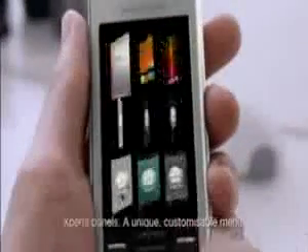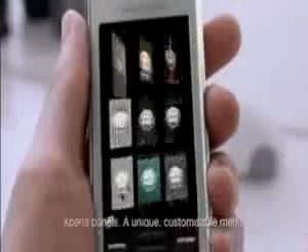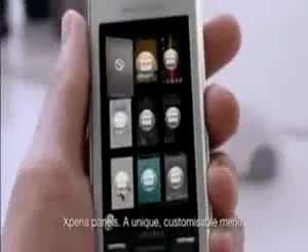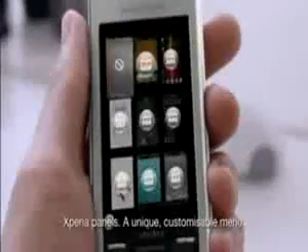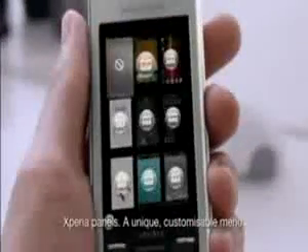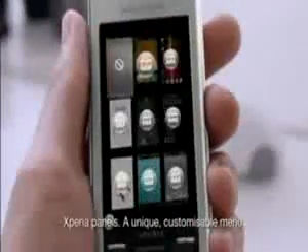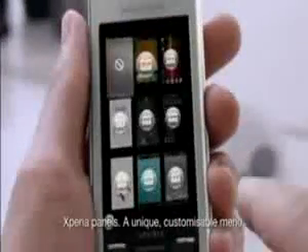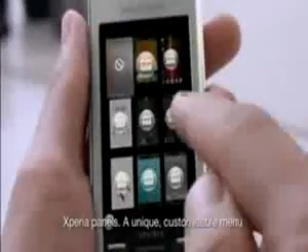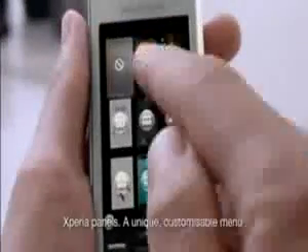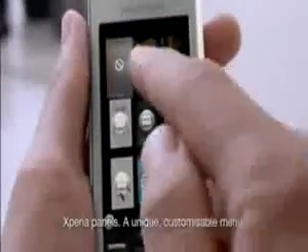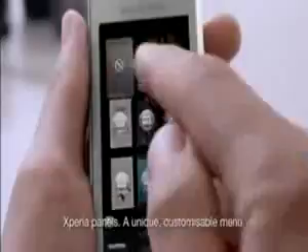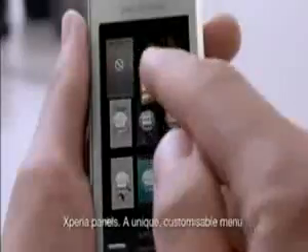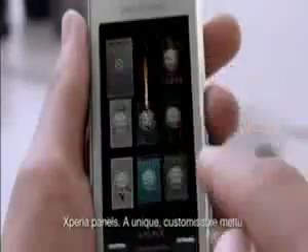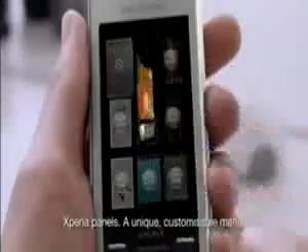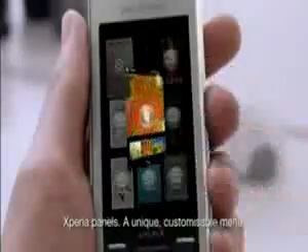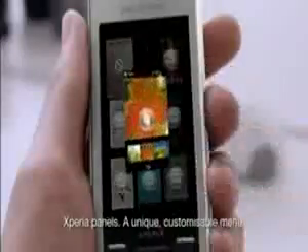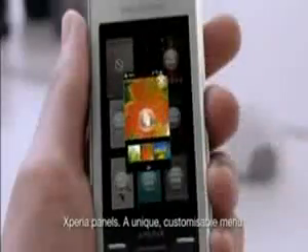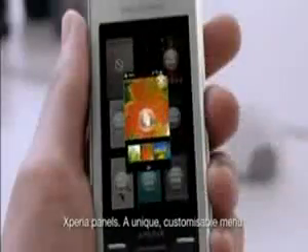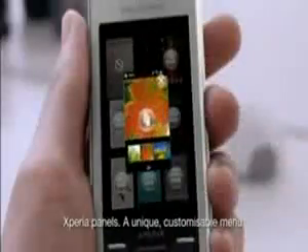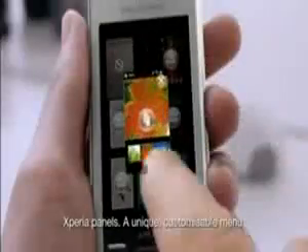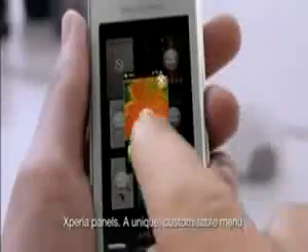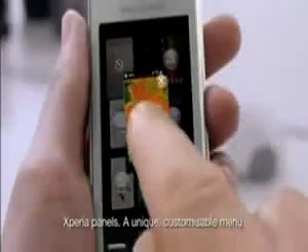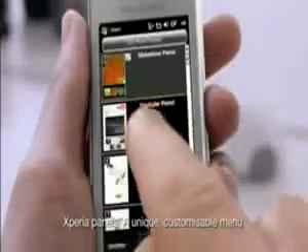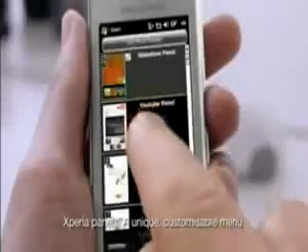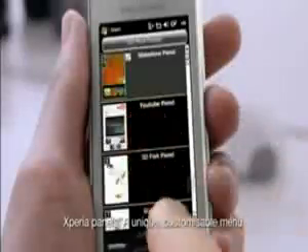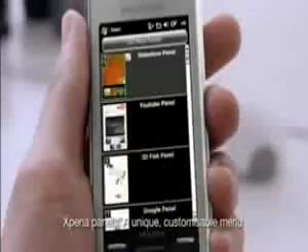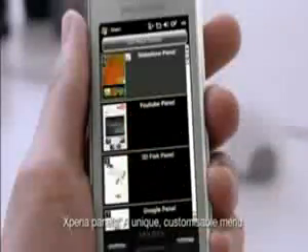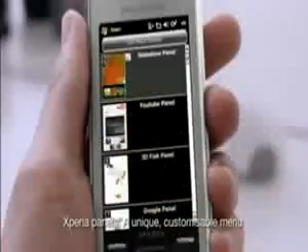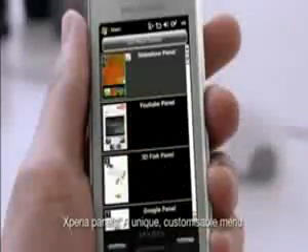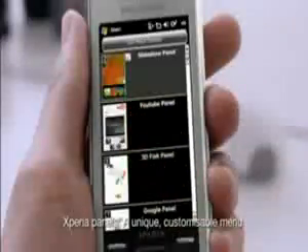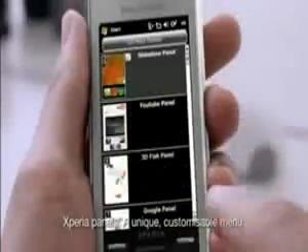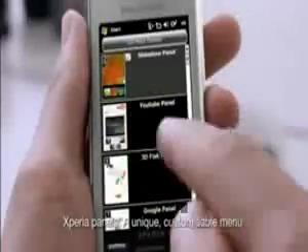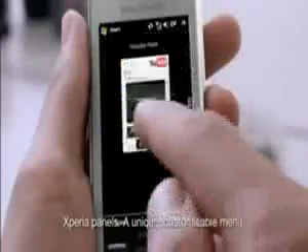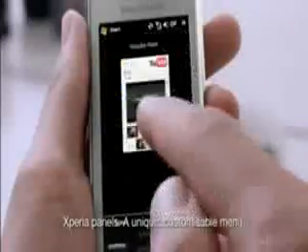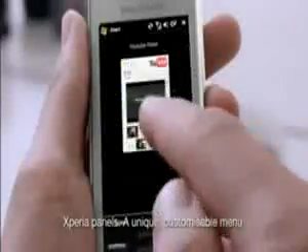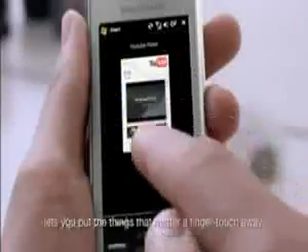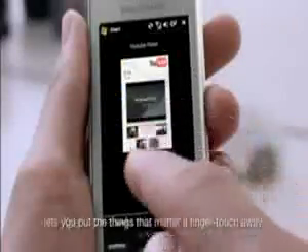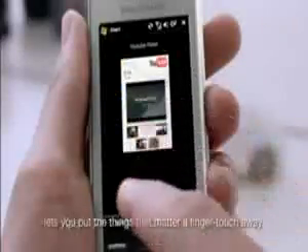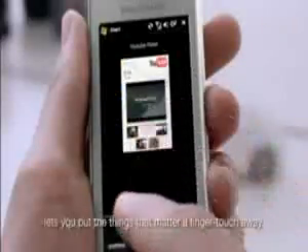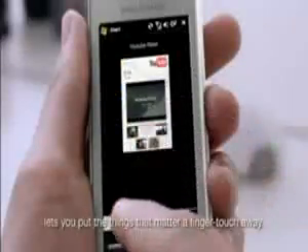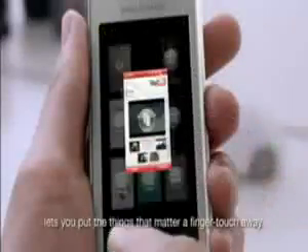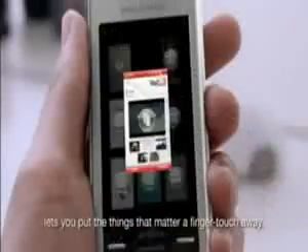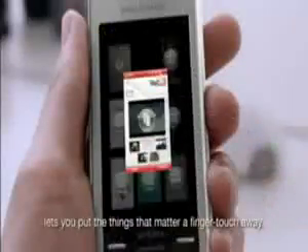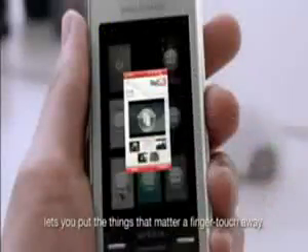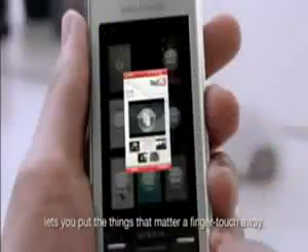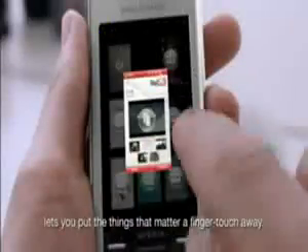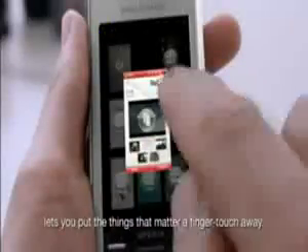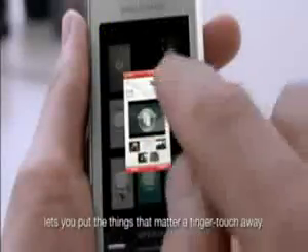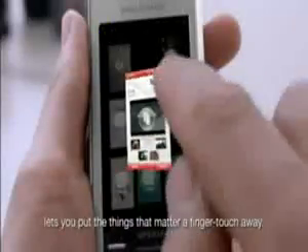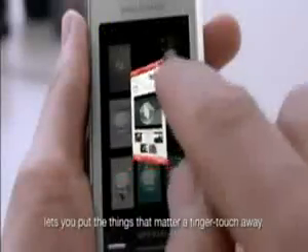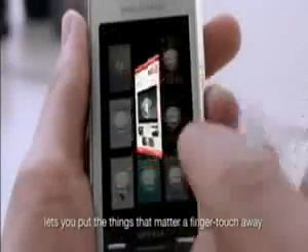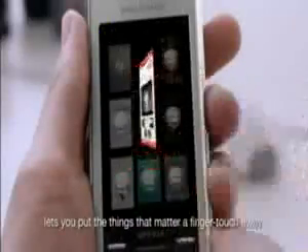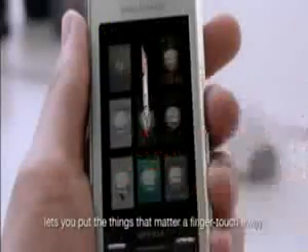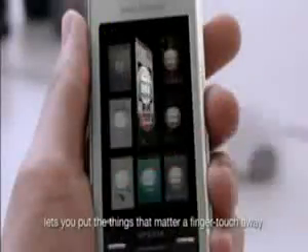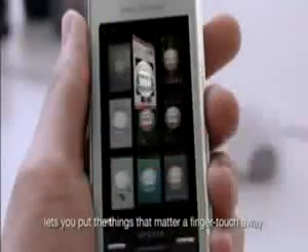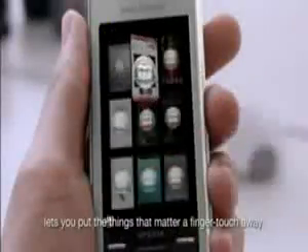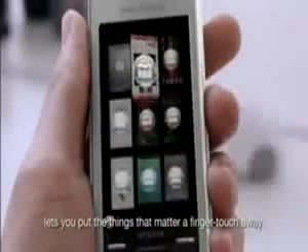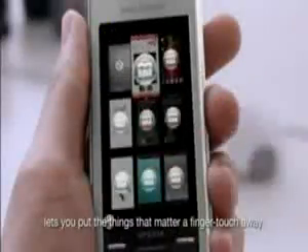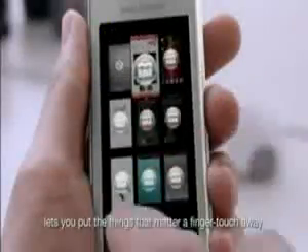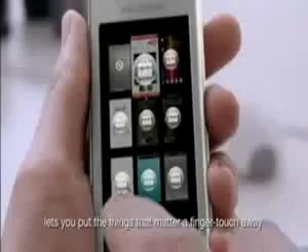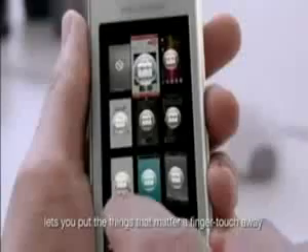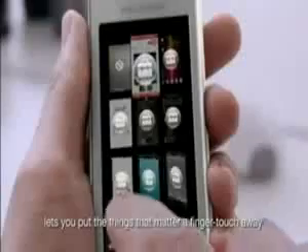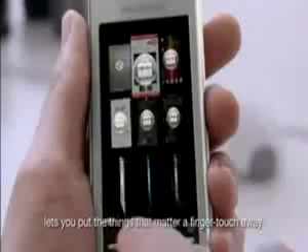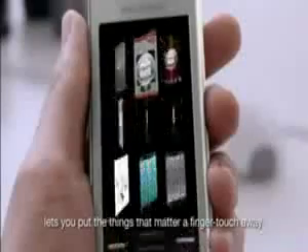Xperia Panels, a unique, customizable menu, lets you put the things that matter a finger touch away.